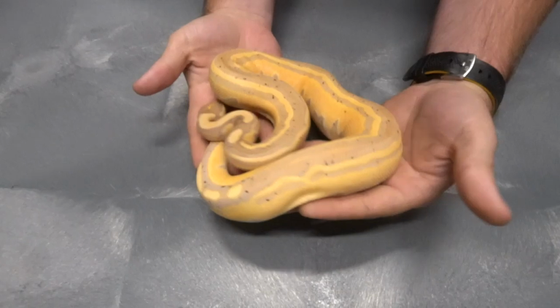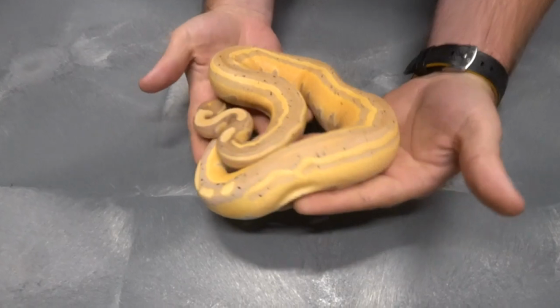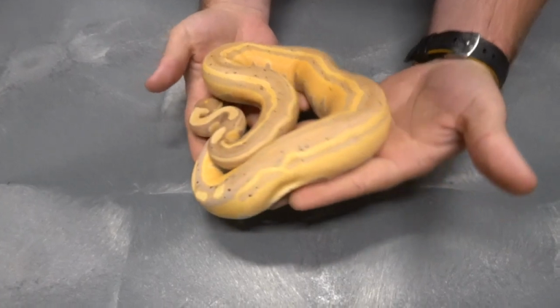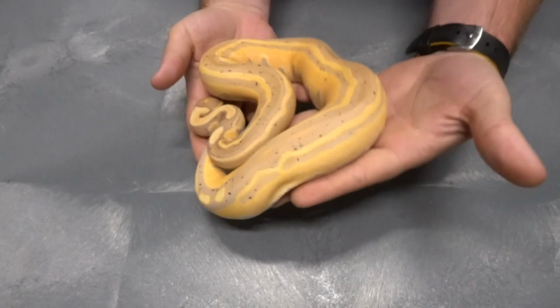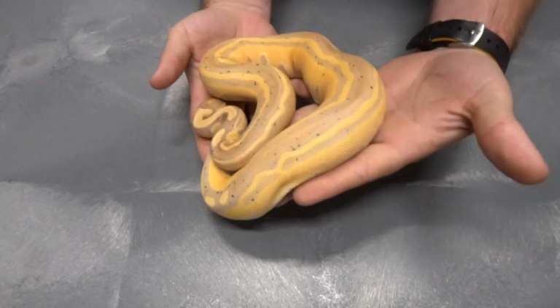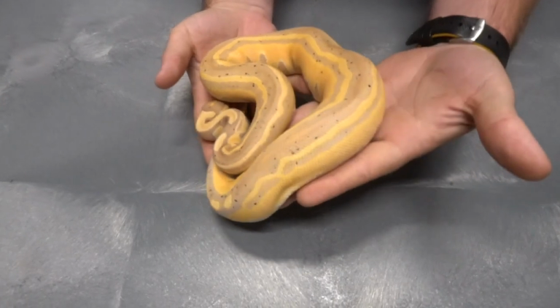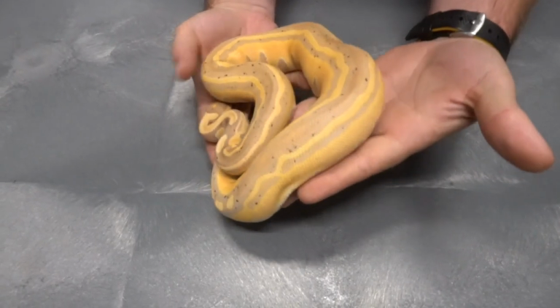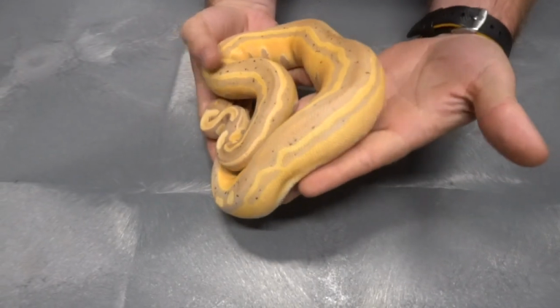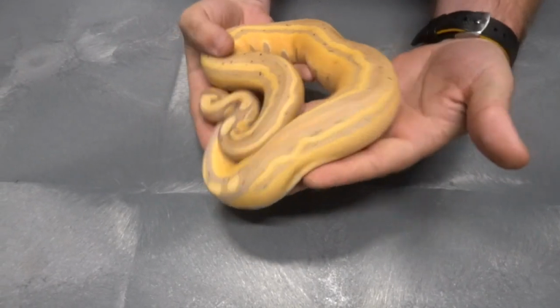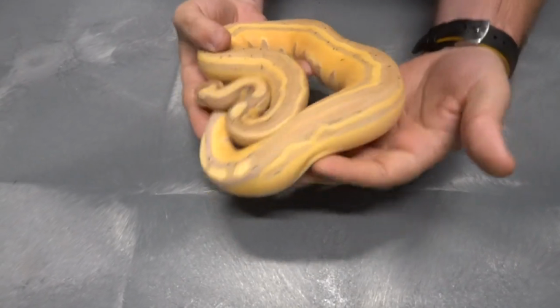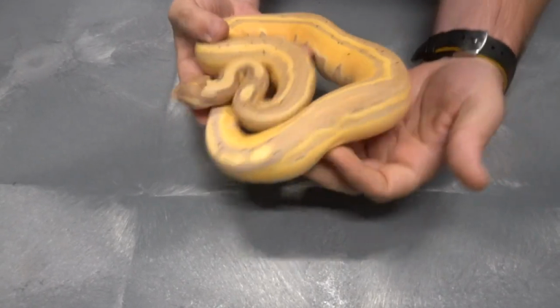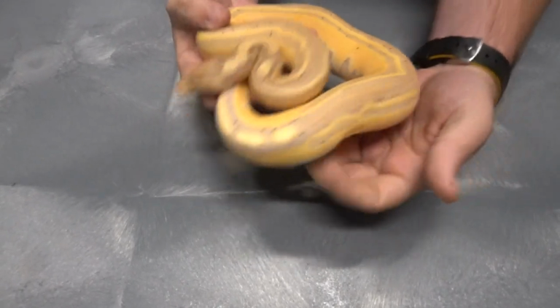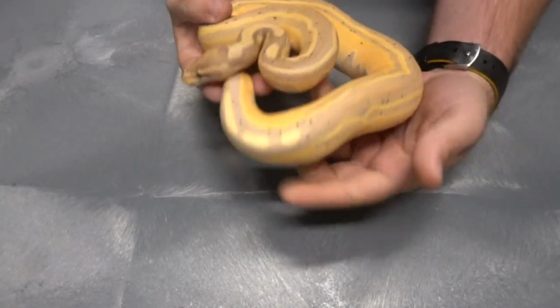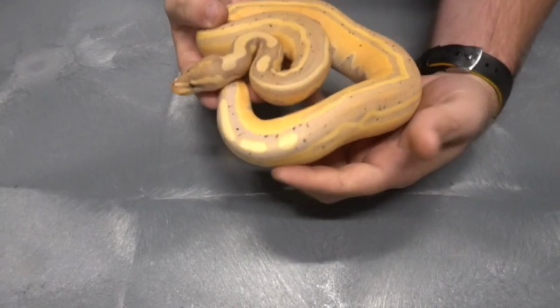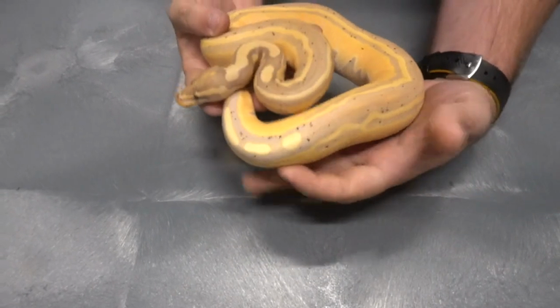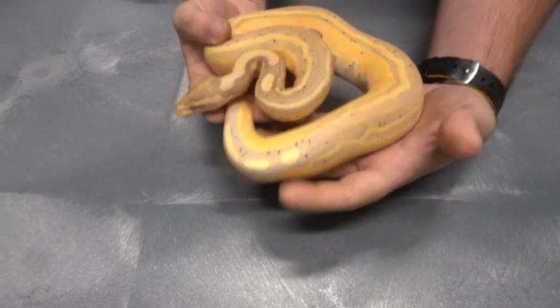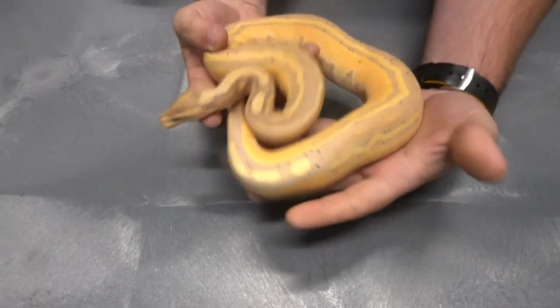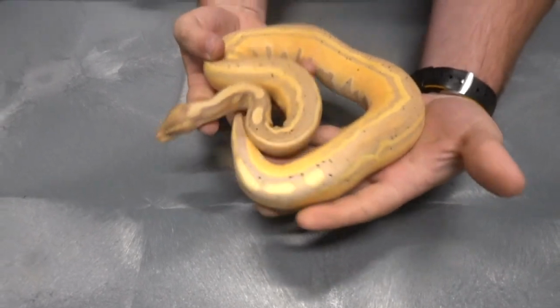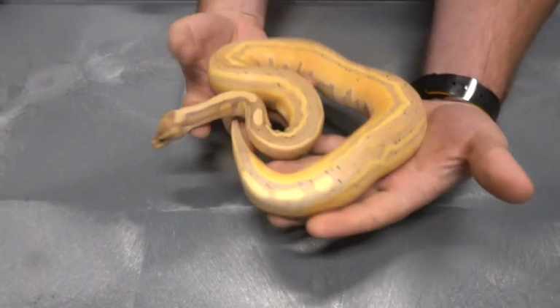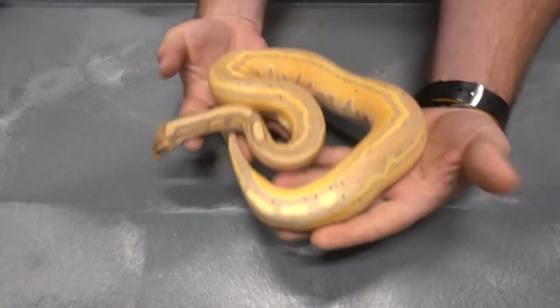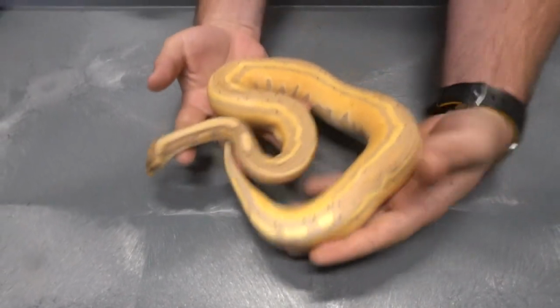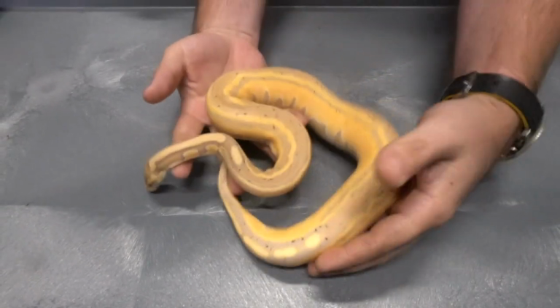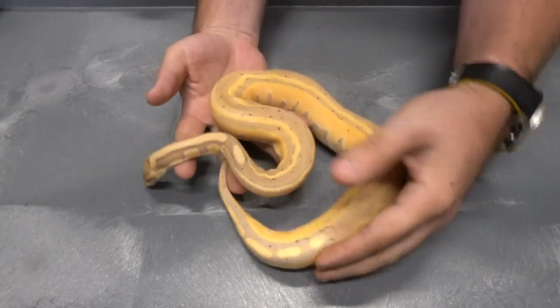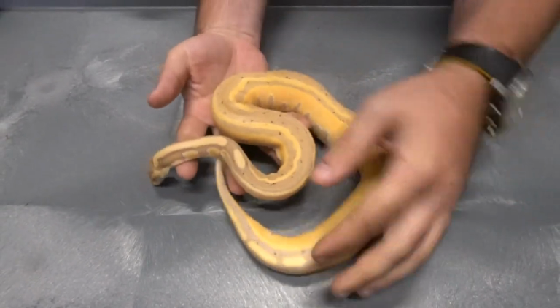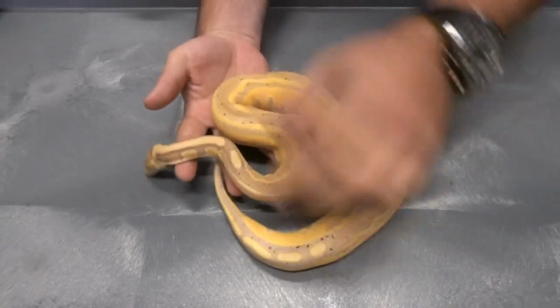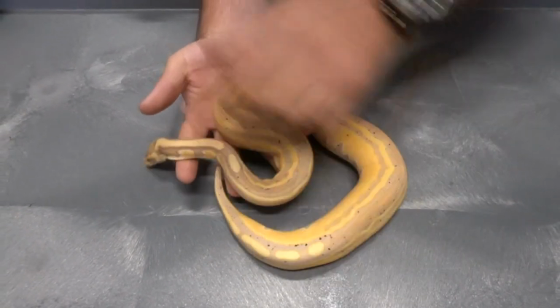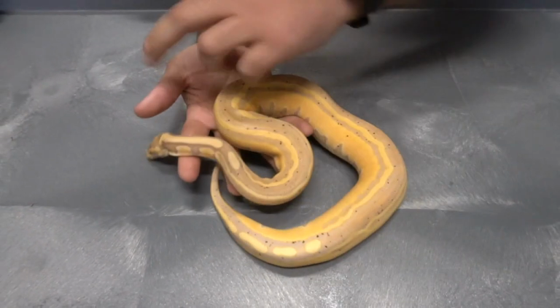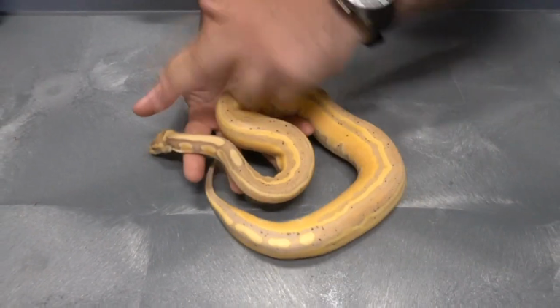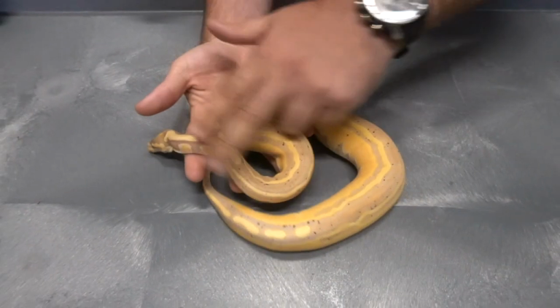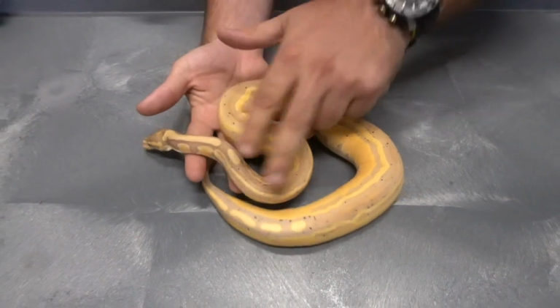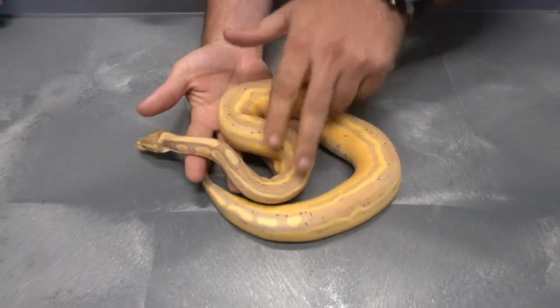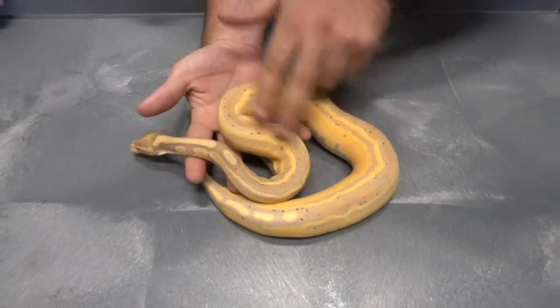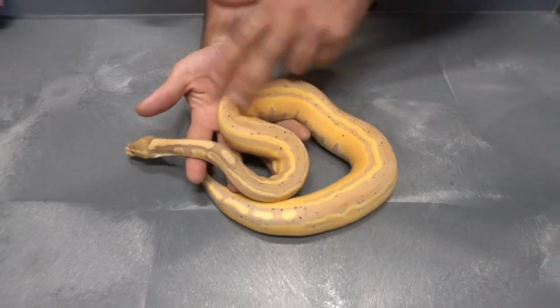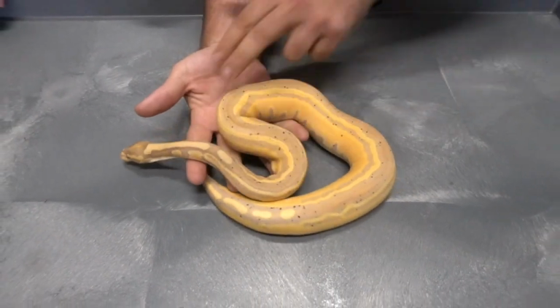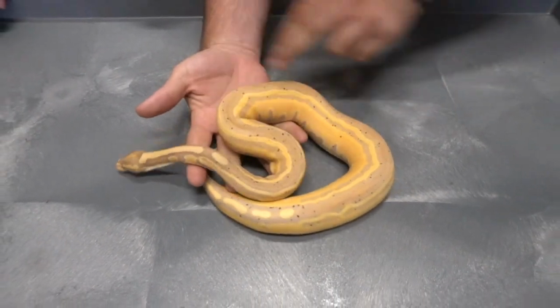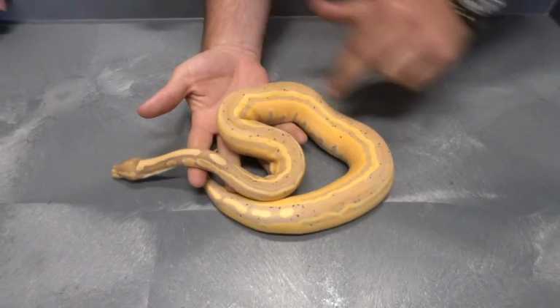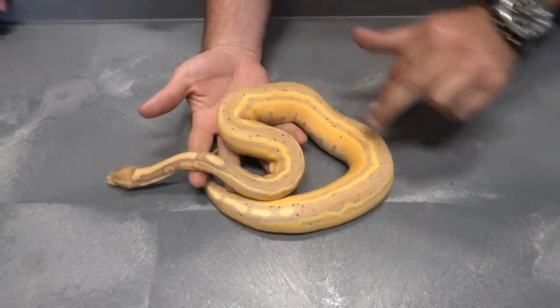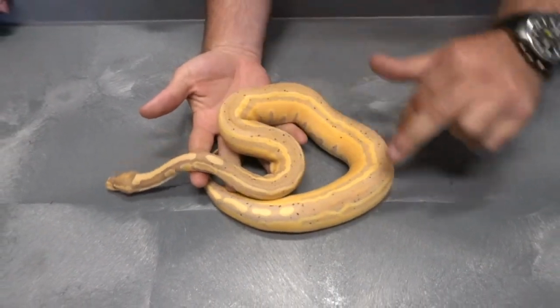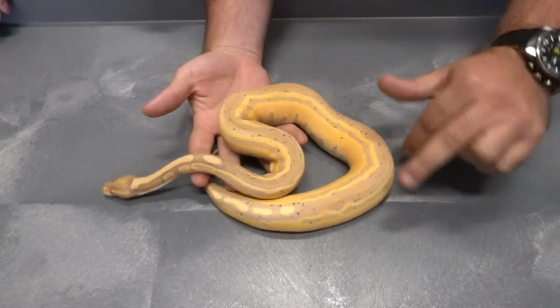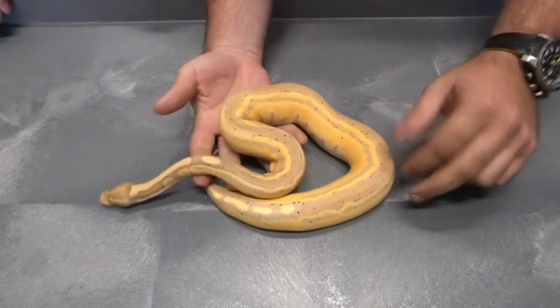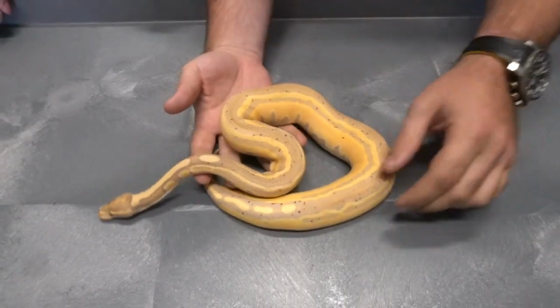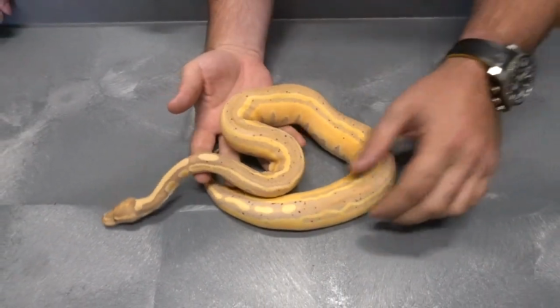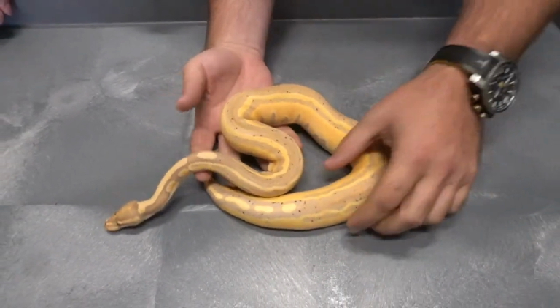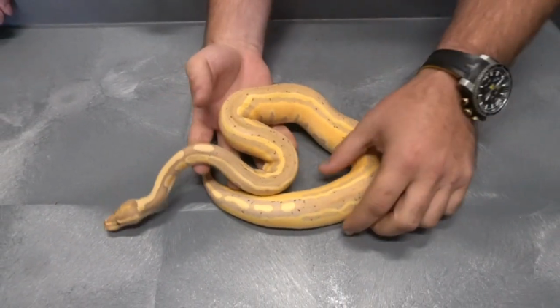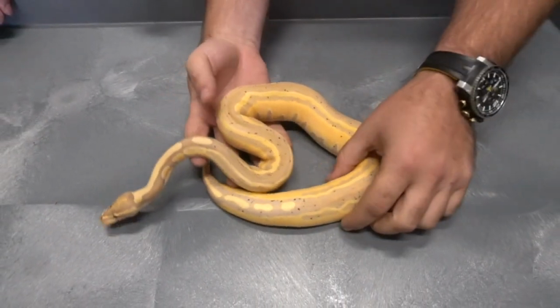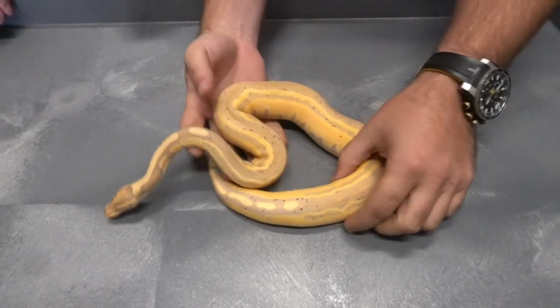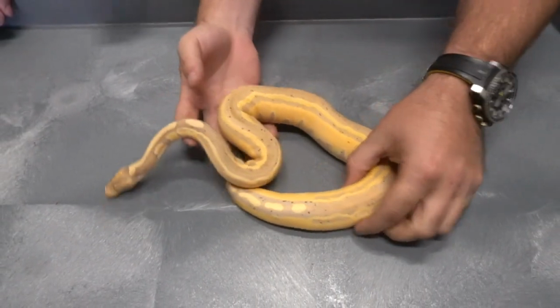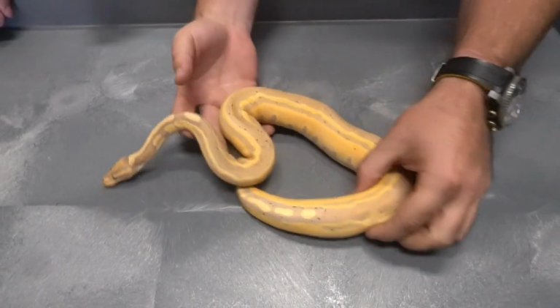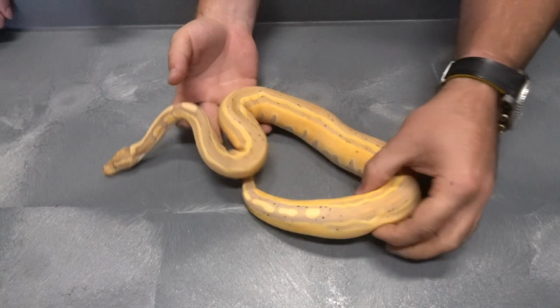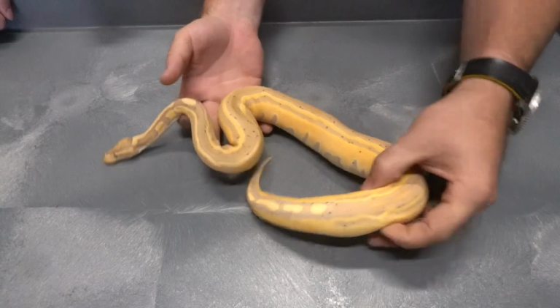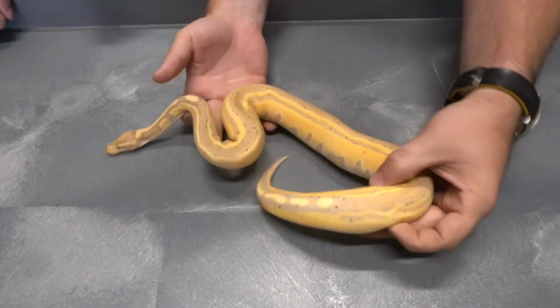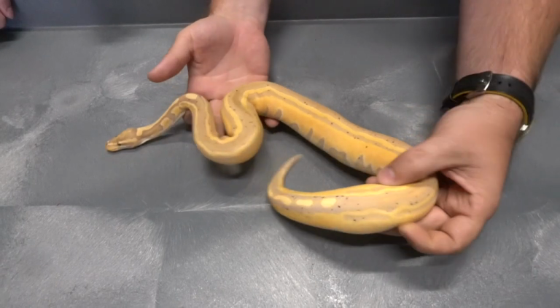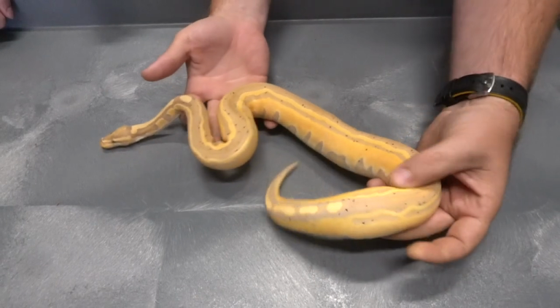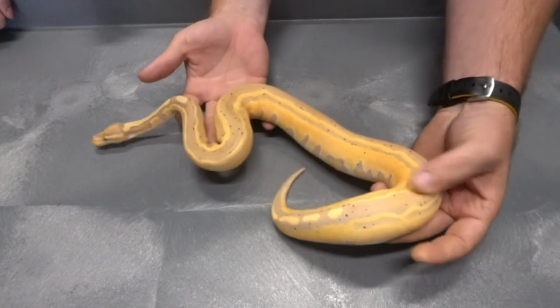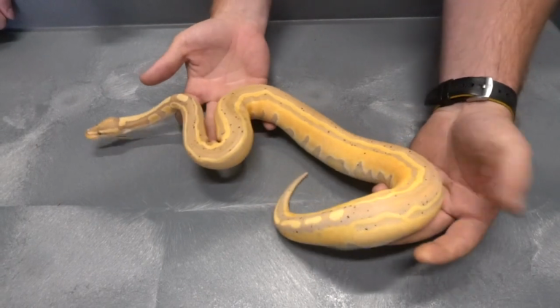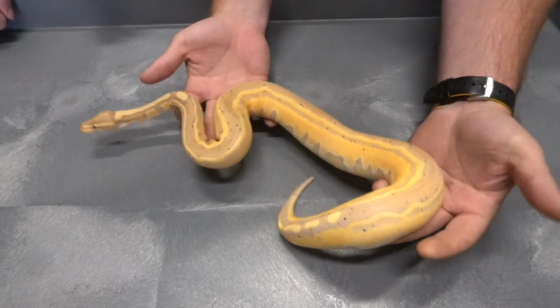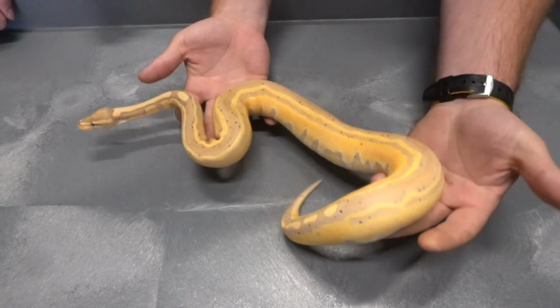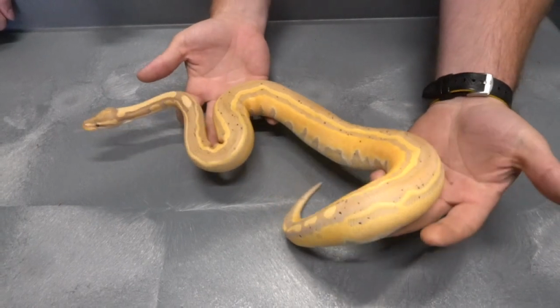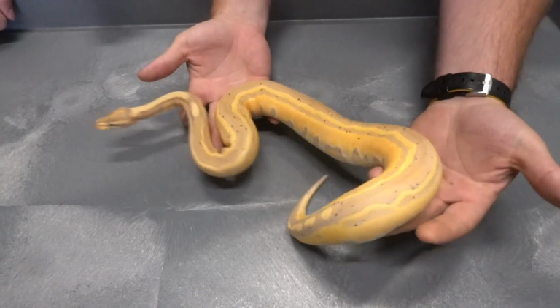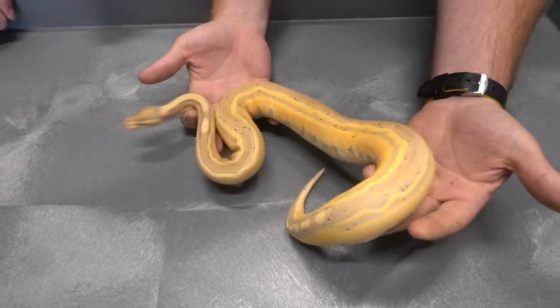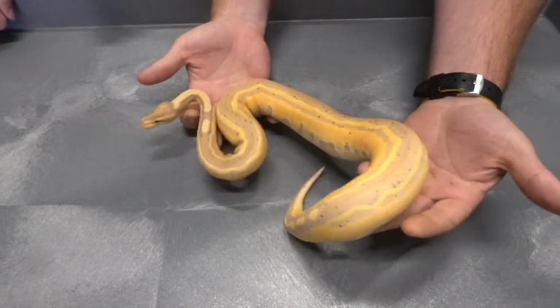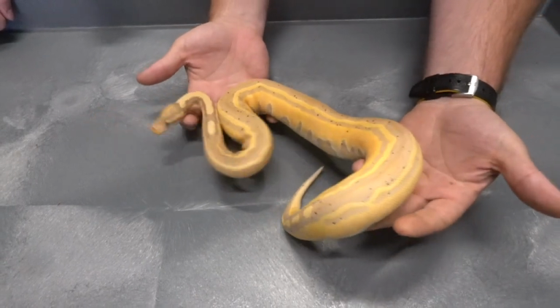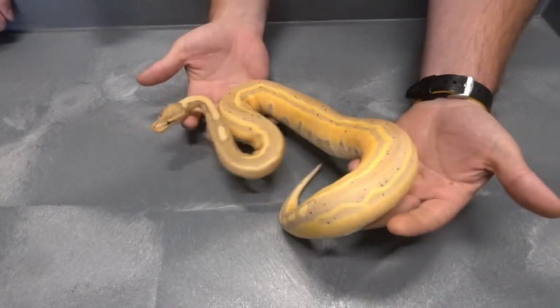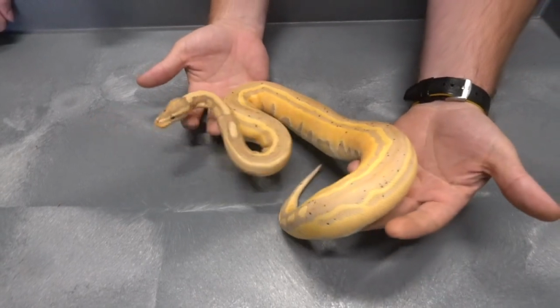Just amazing colors — it's got that nice tri-stripe down its back. What do you like about this one?